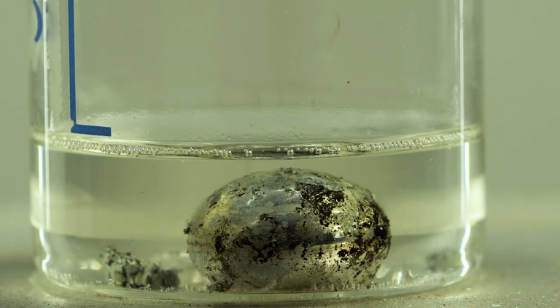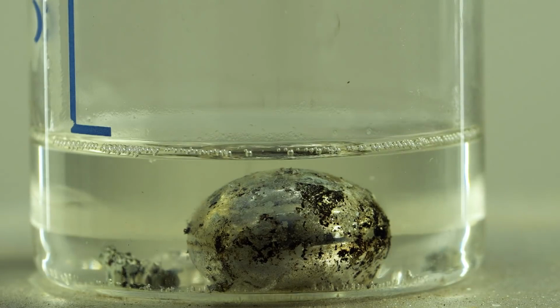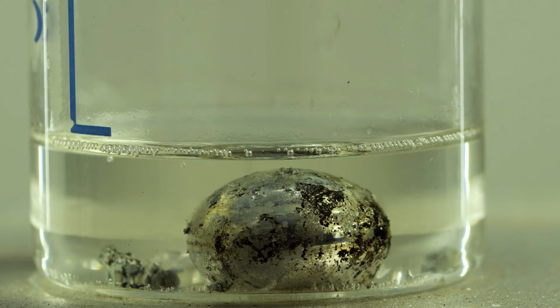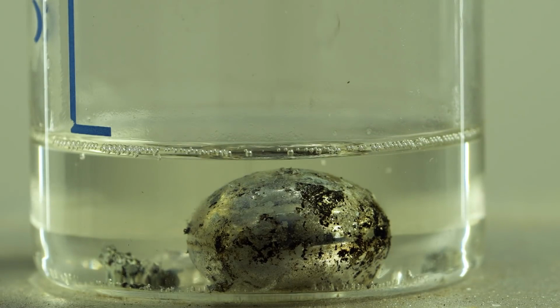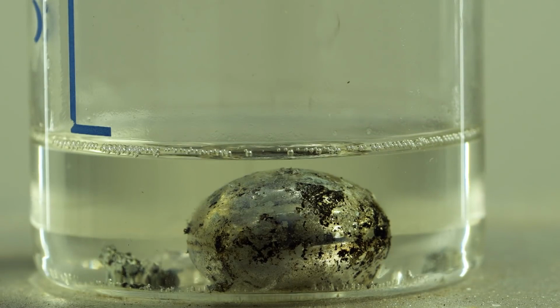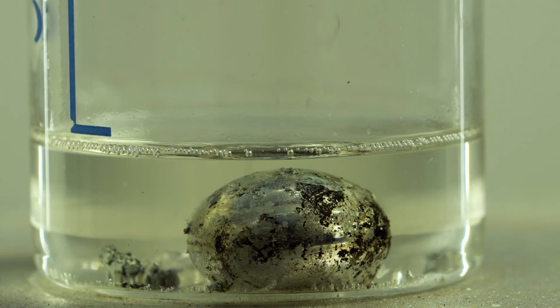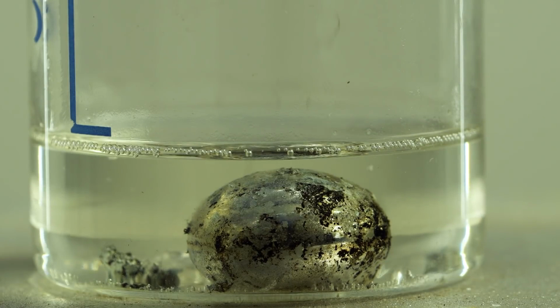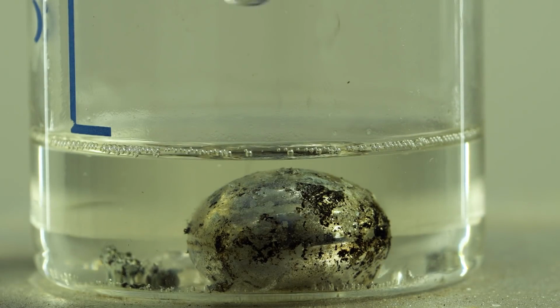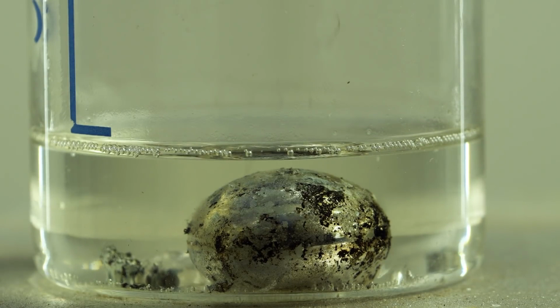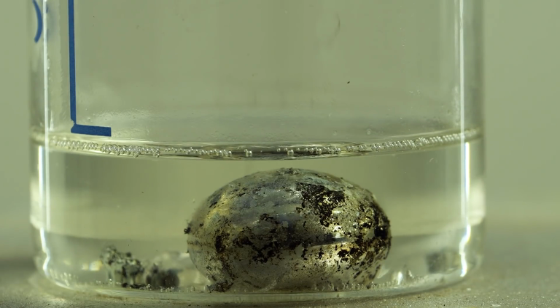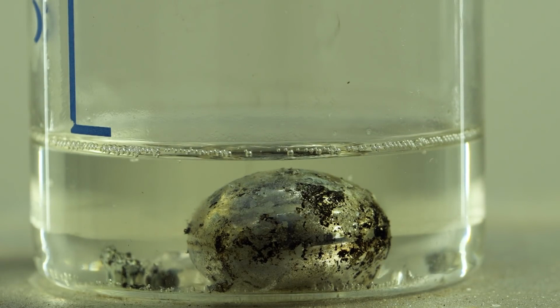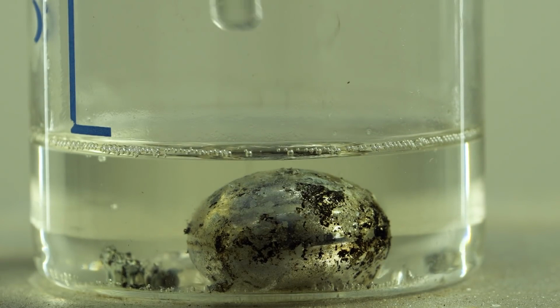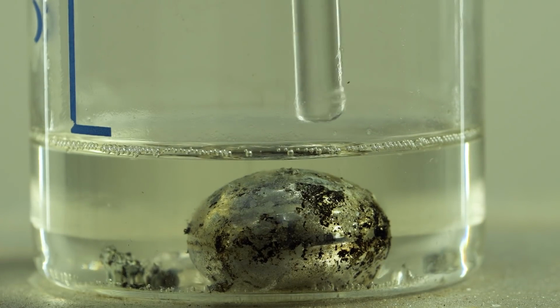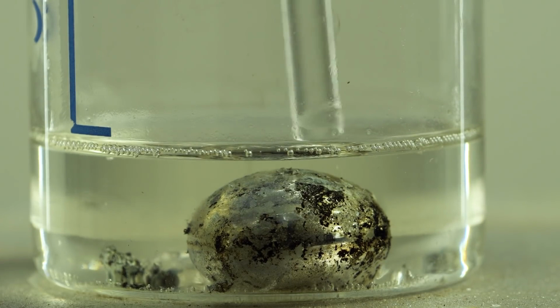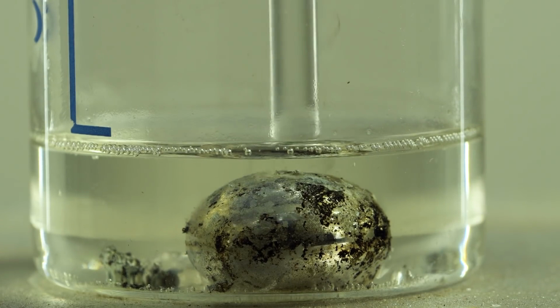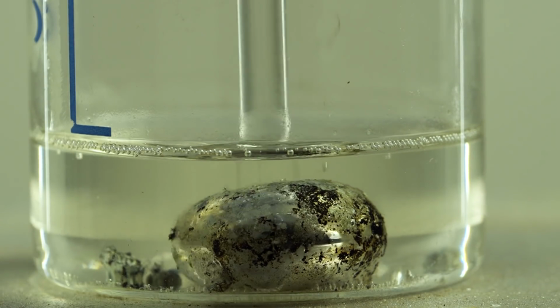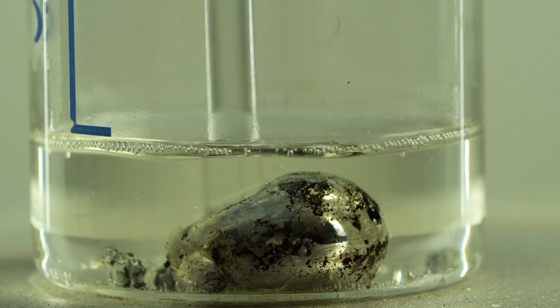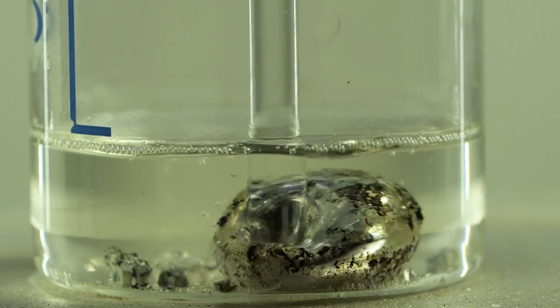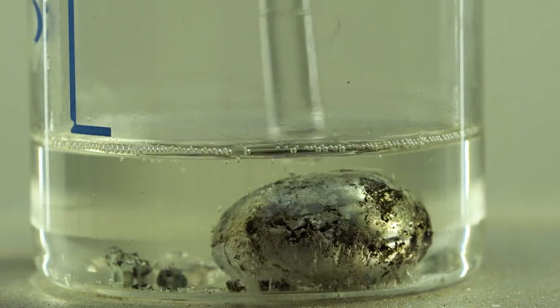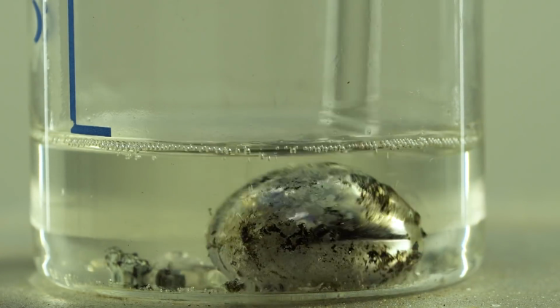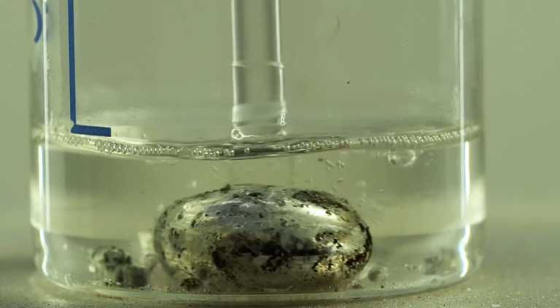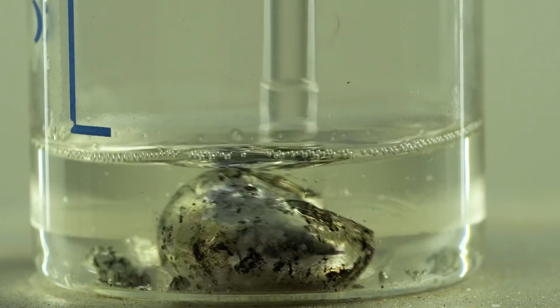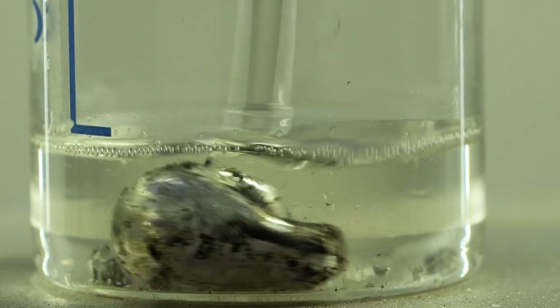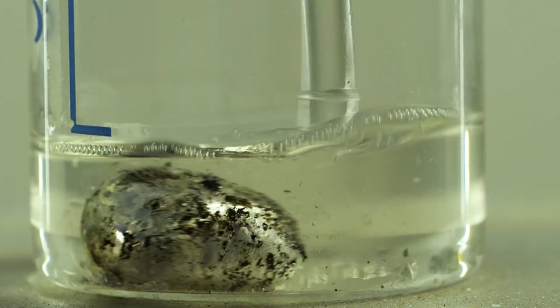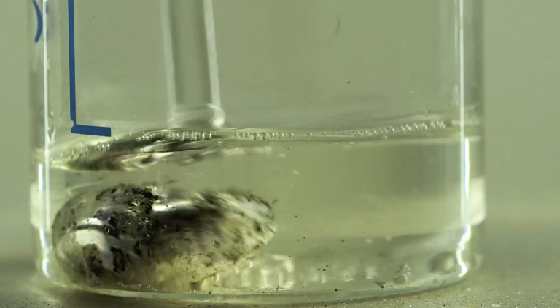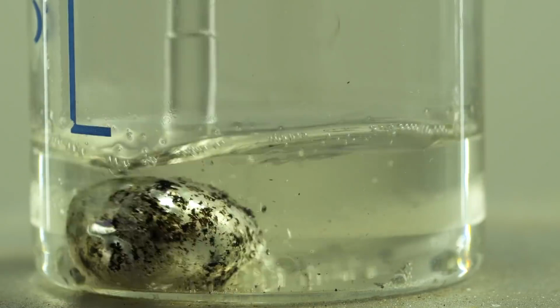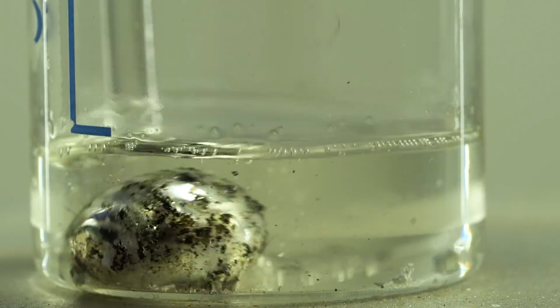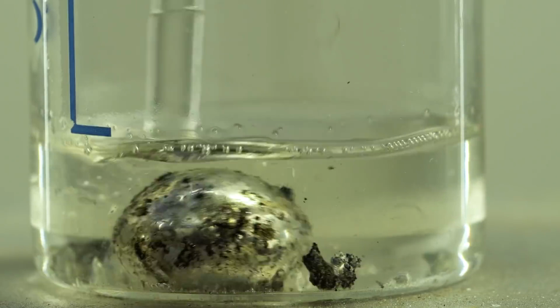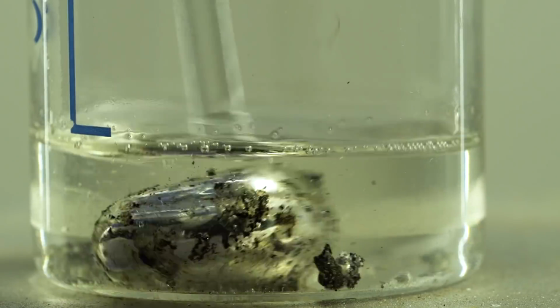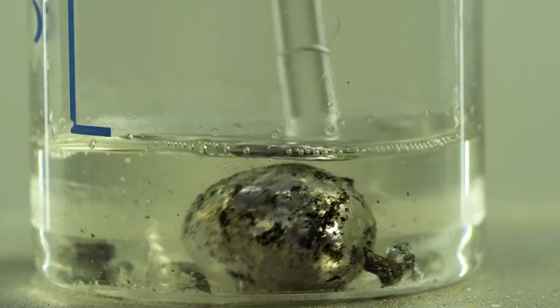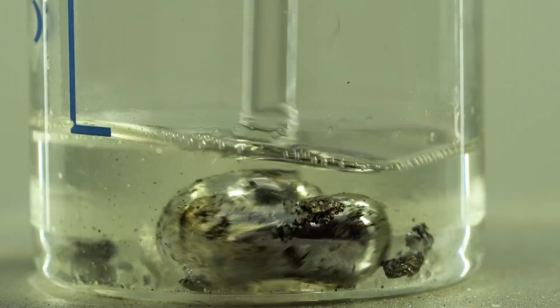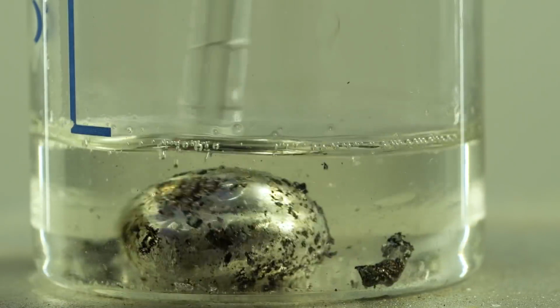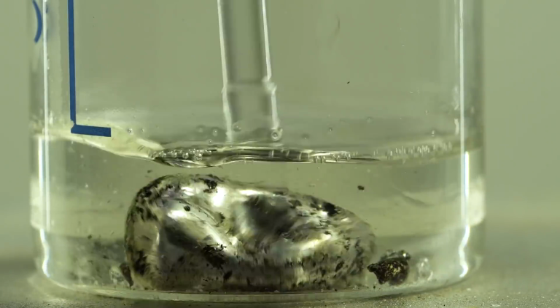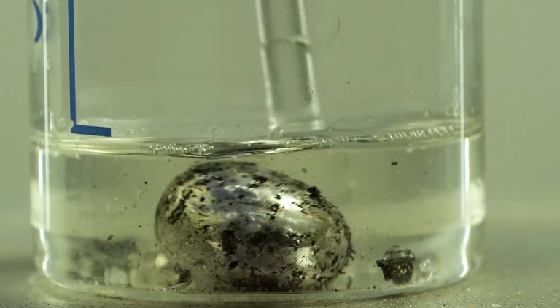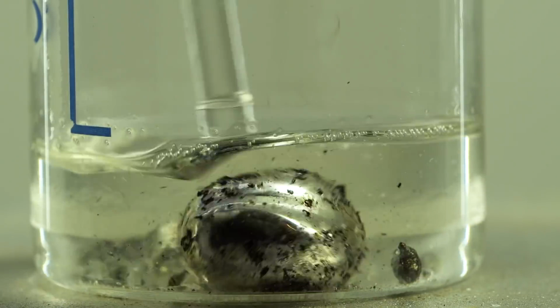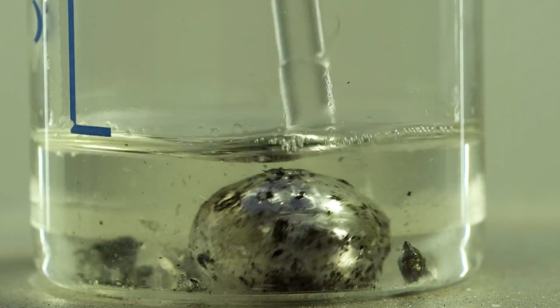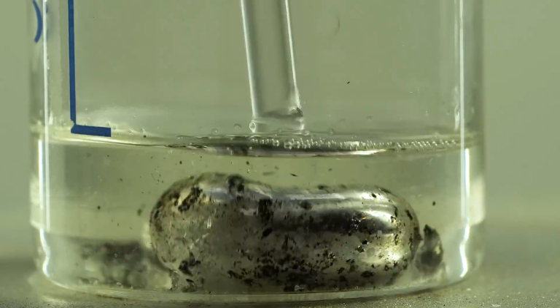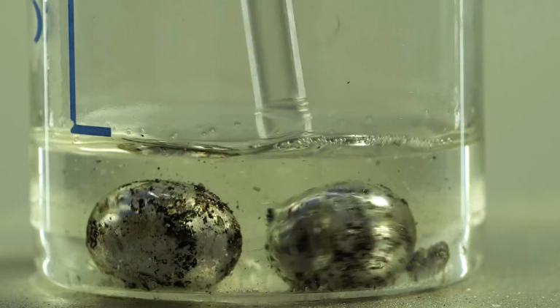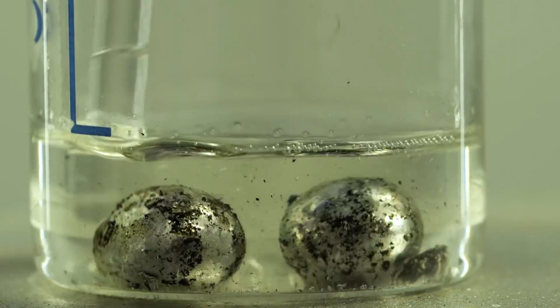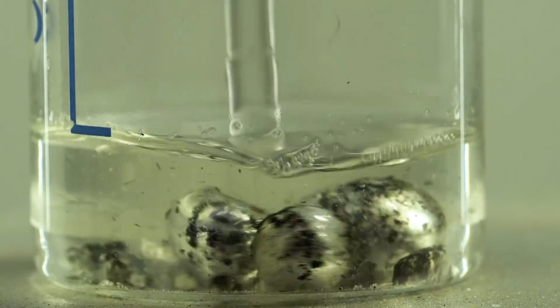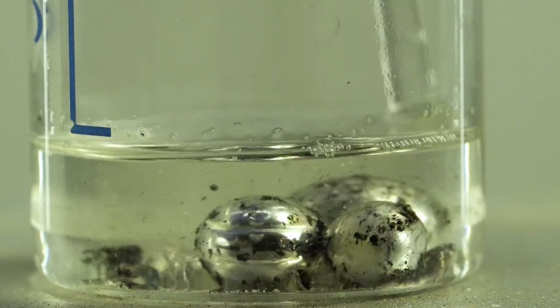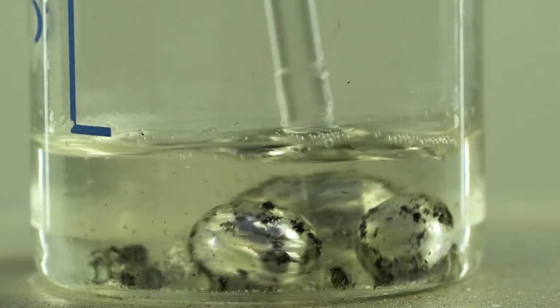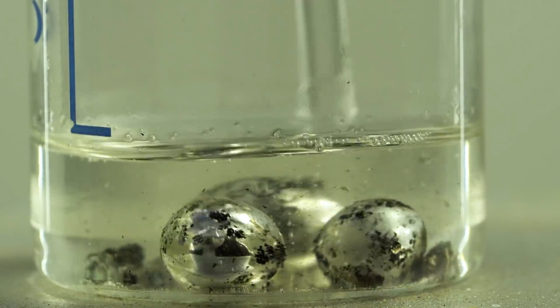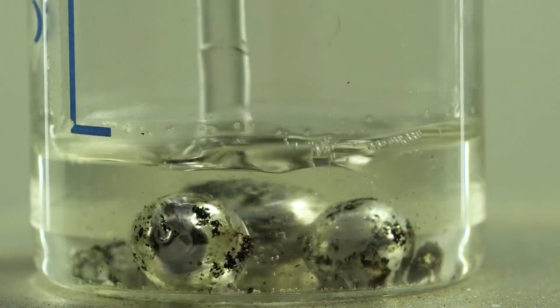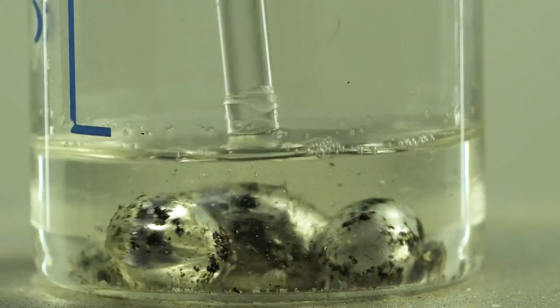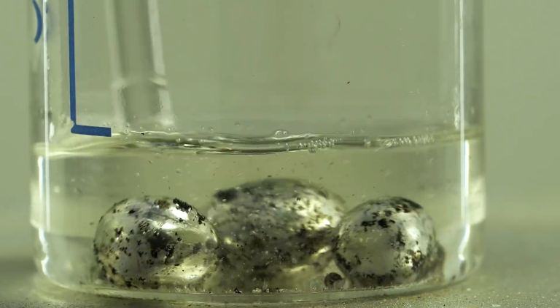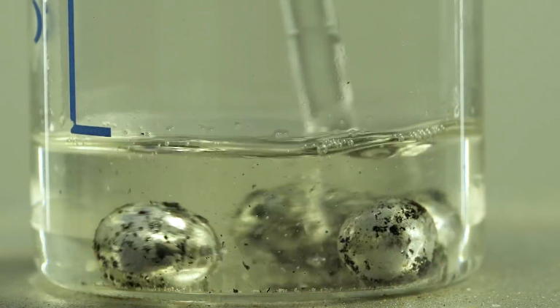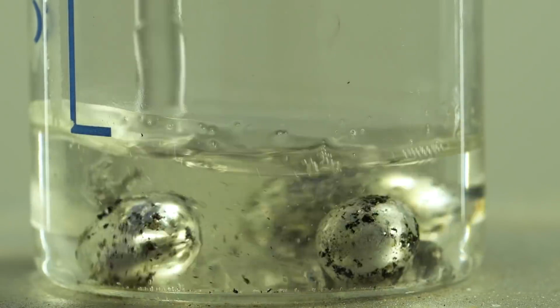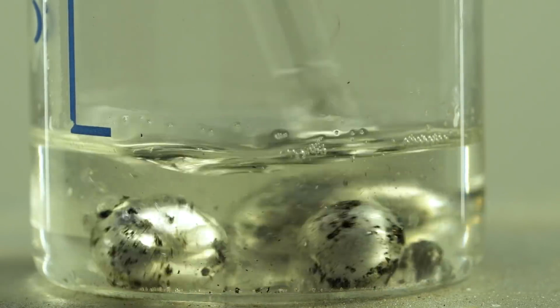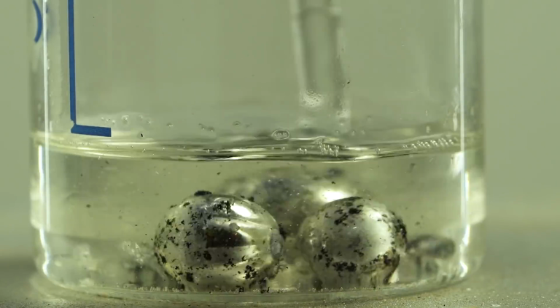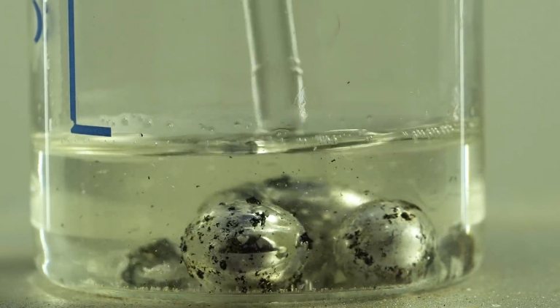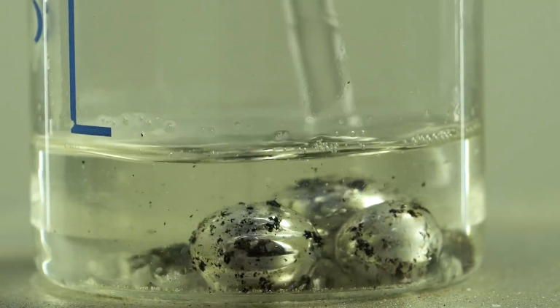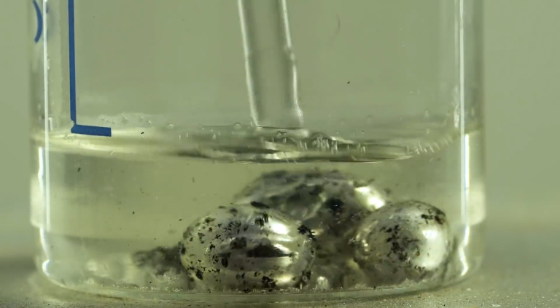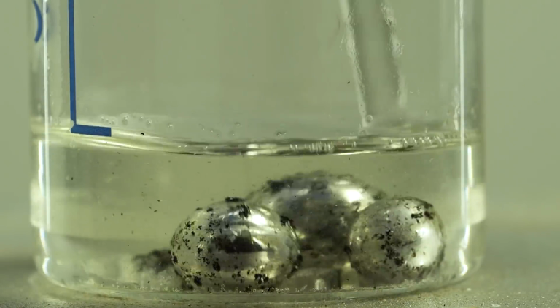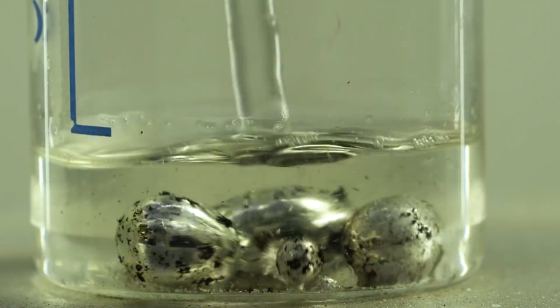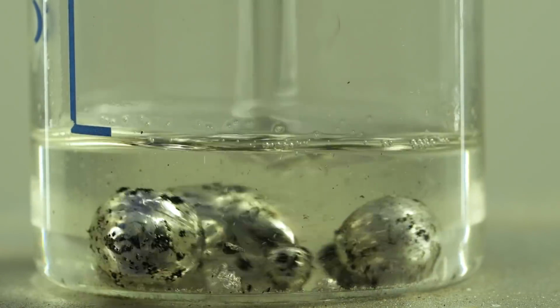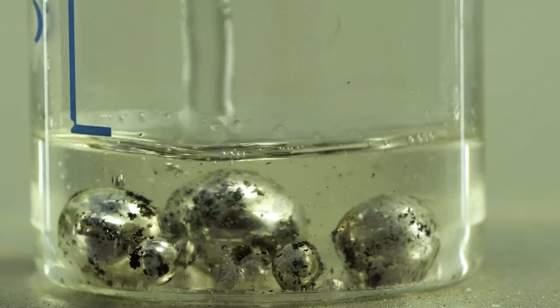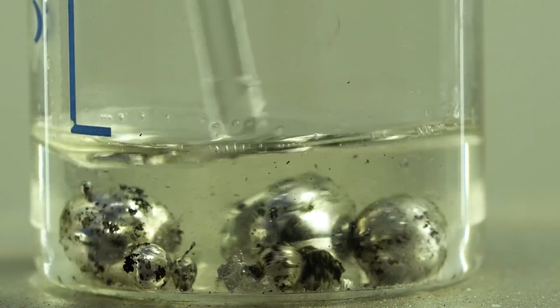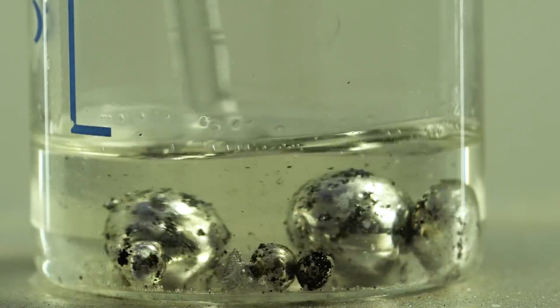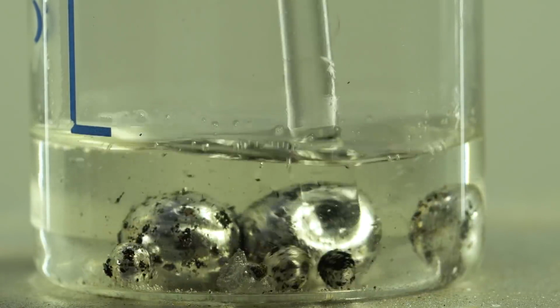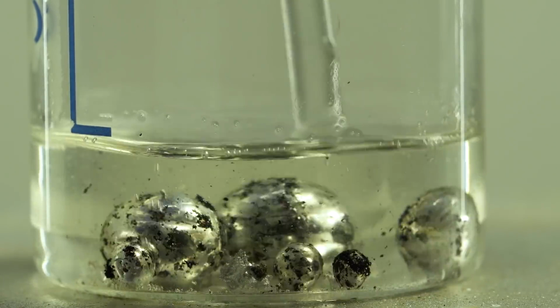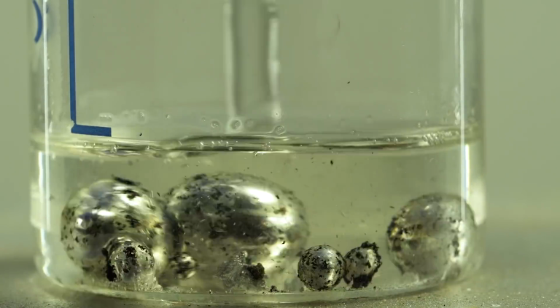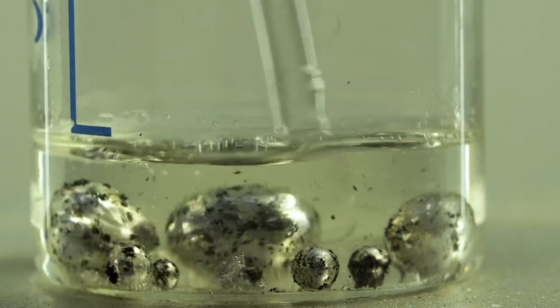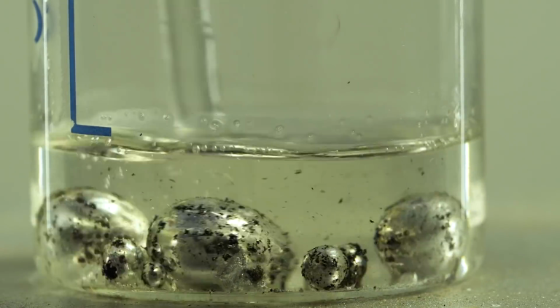This large drop of the formed alloy can be divided, like mercury, into many small drops that will then merge to form a large drop again.